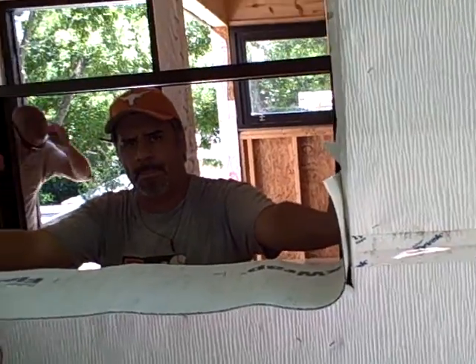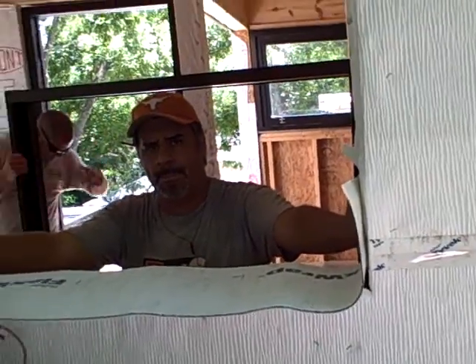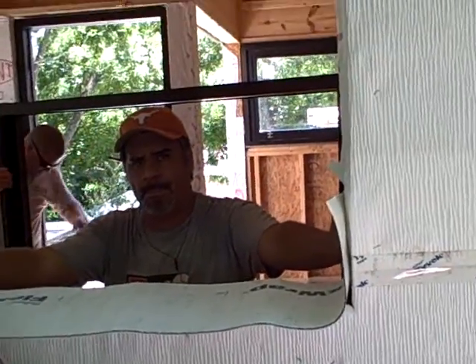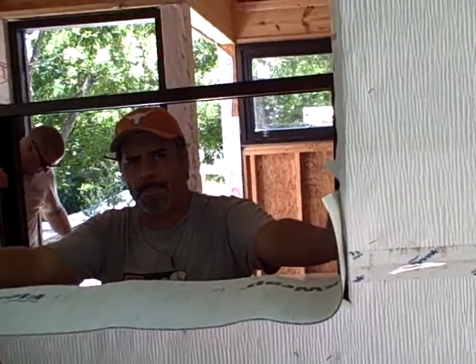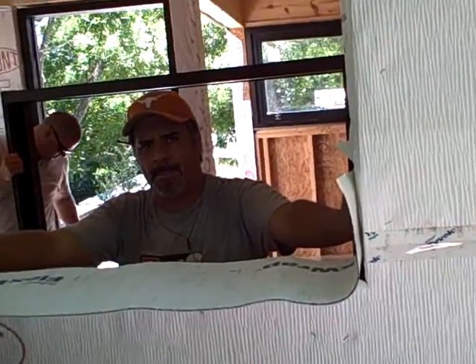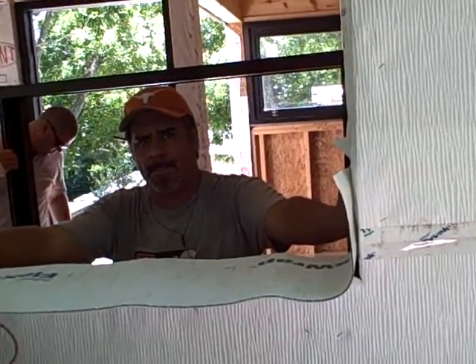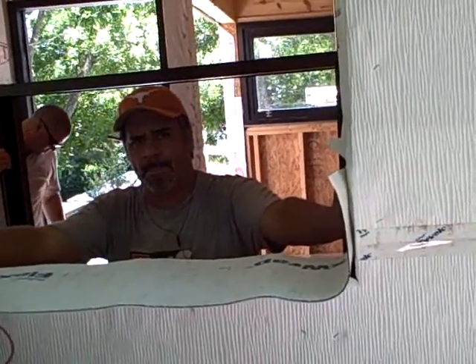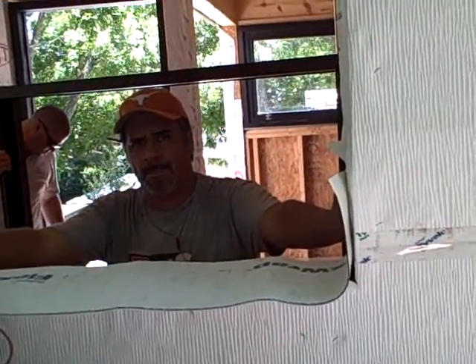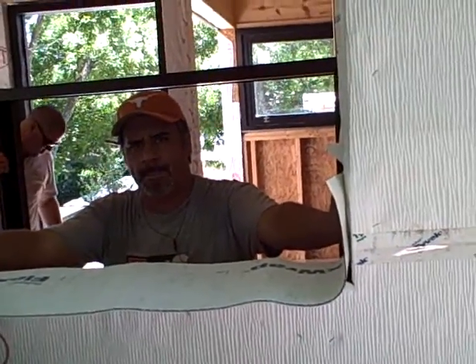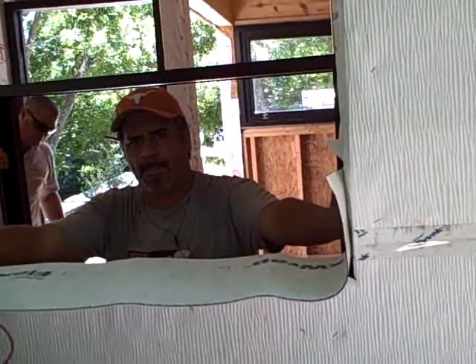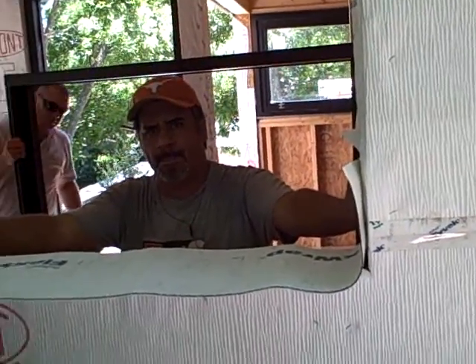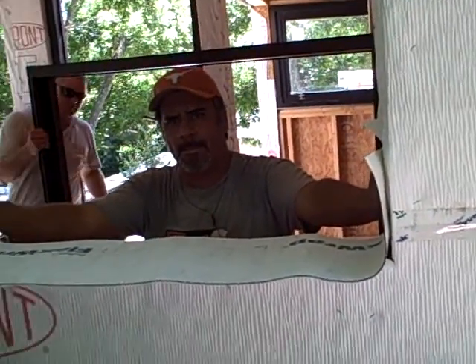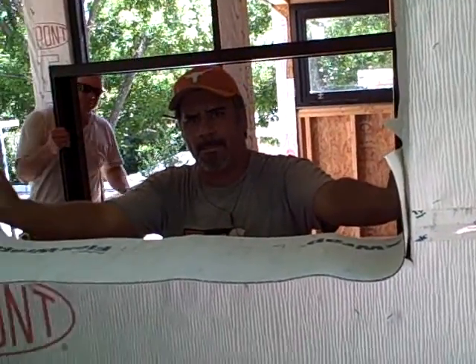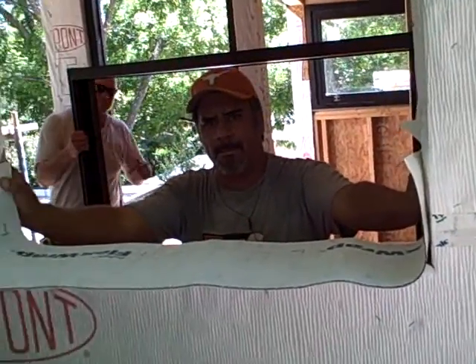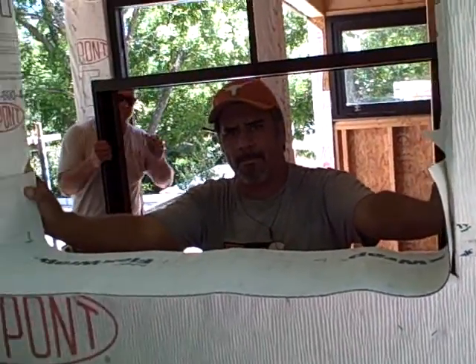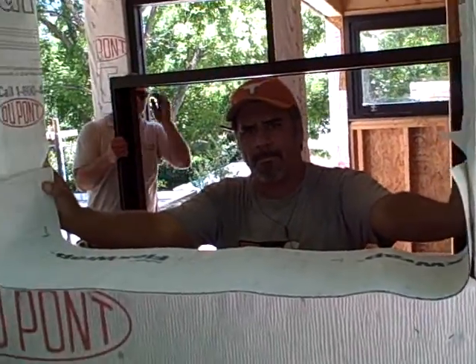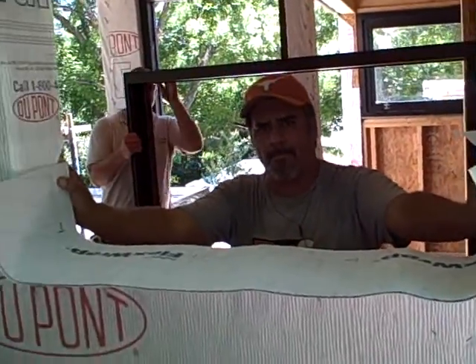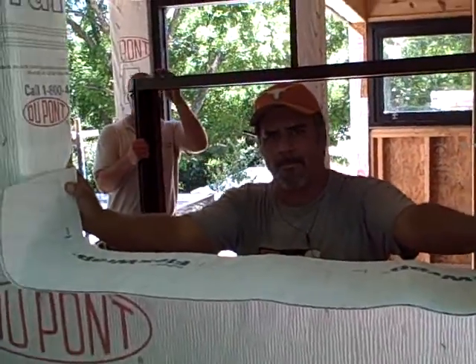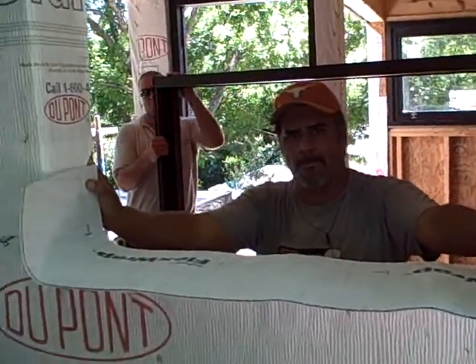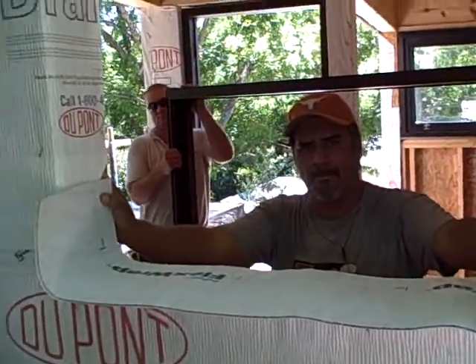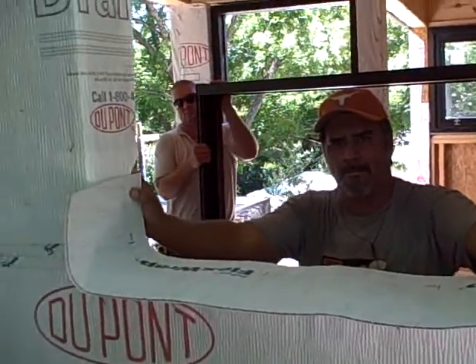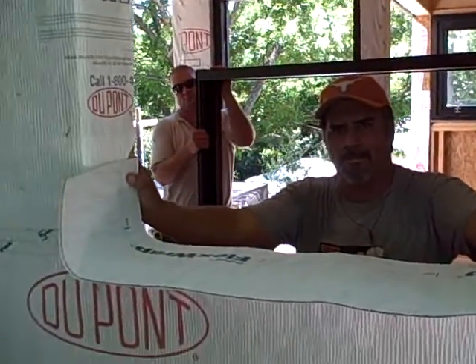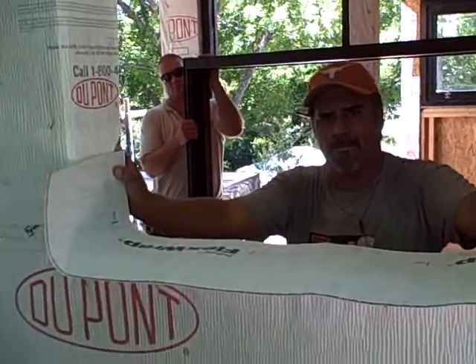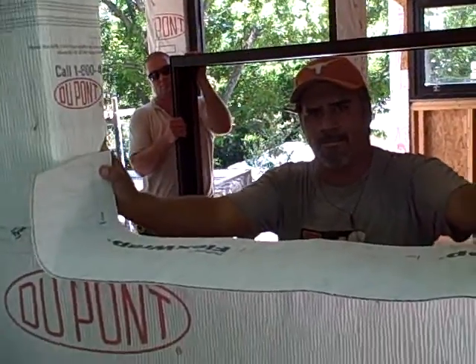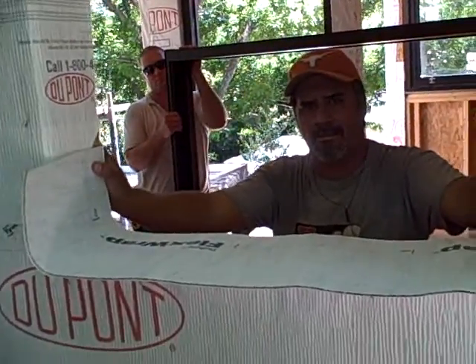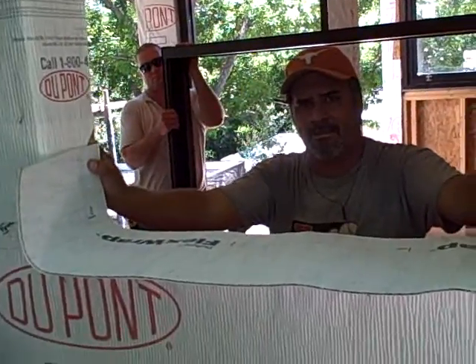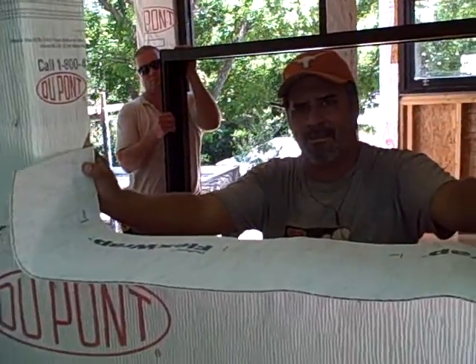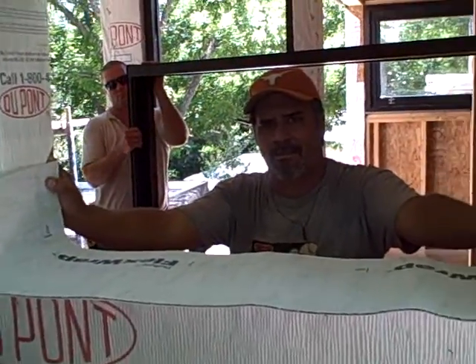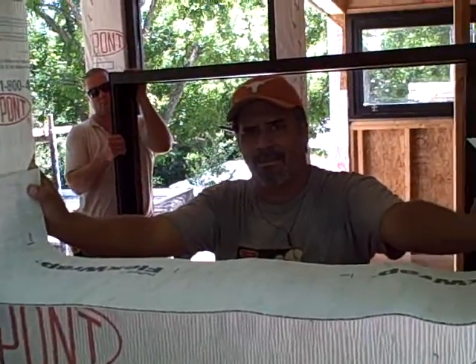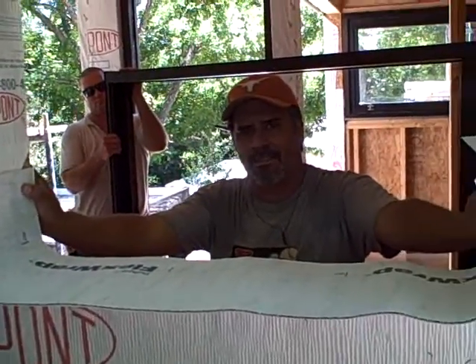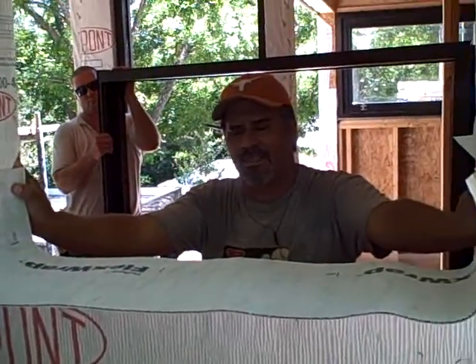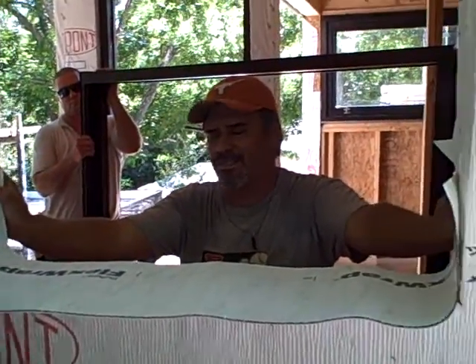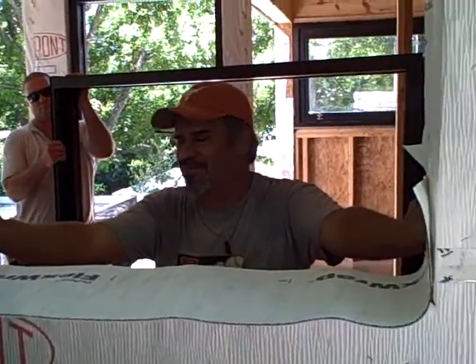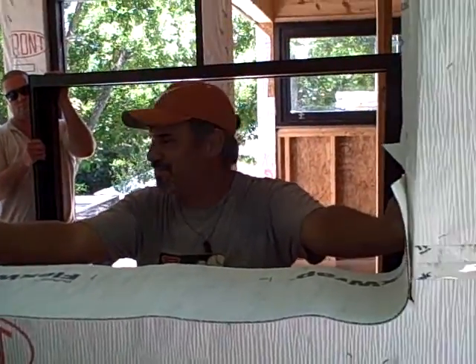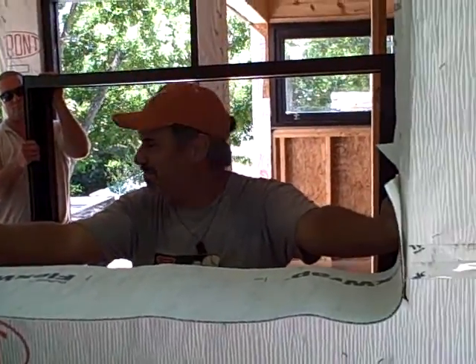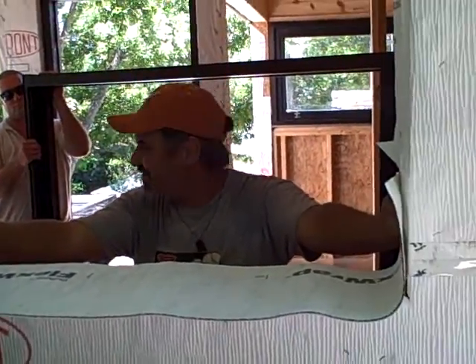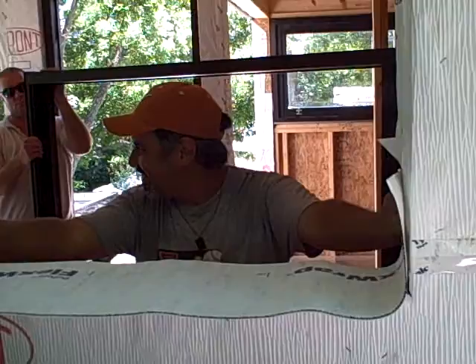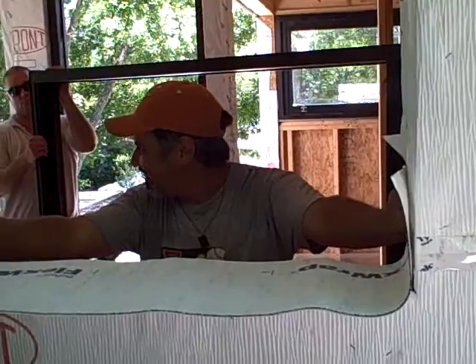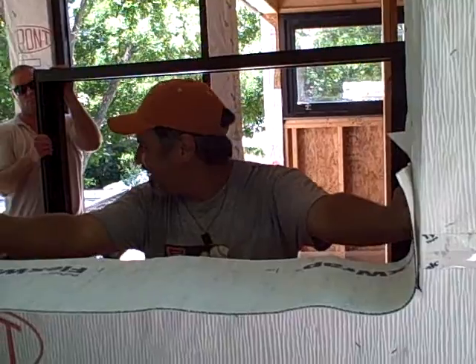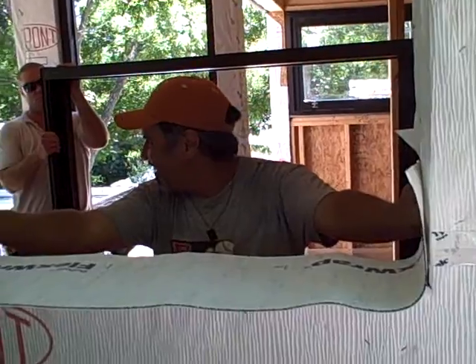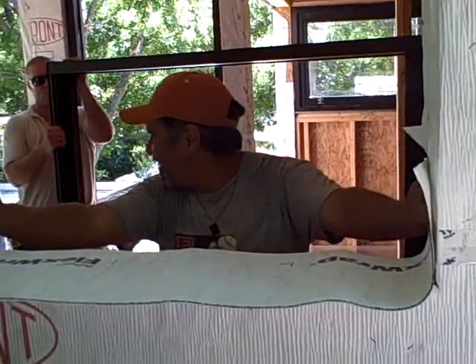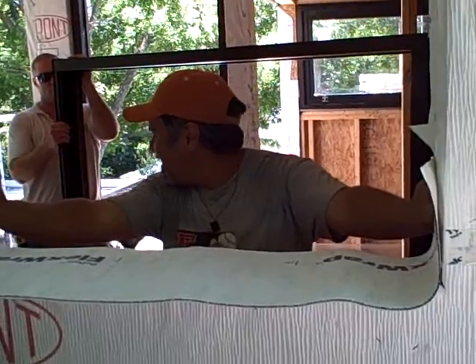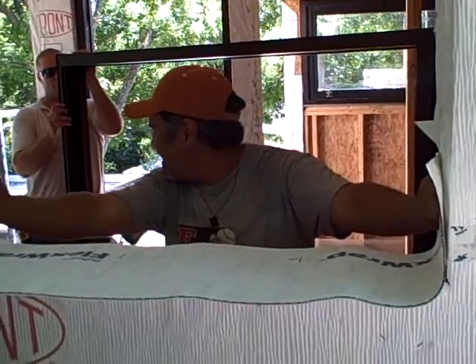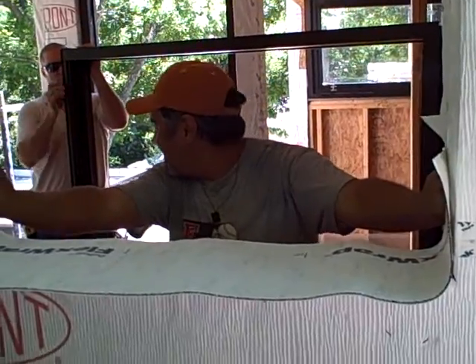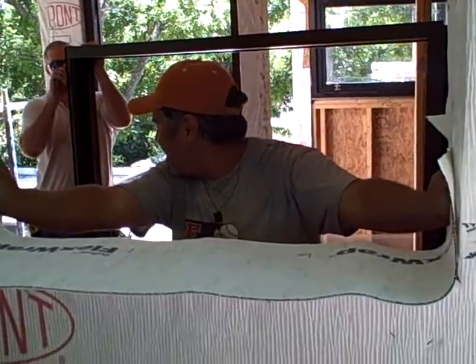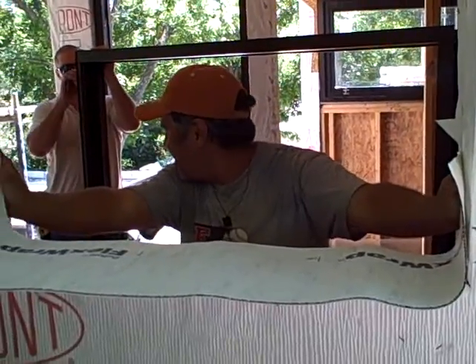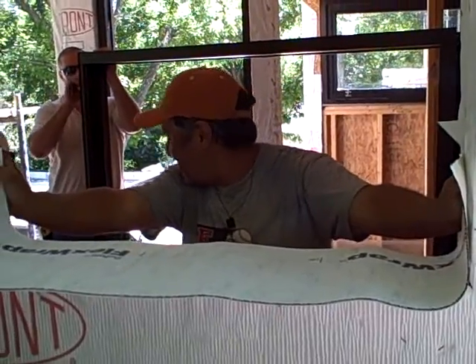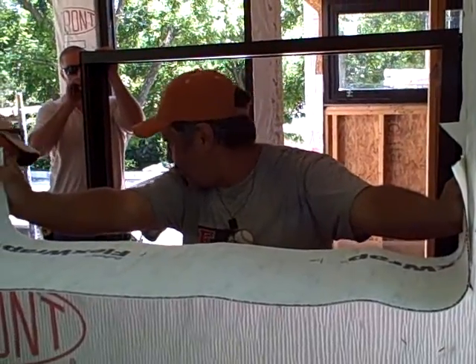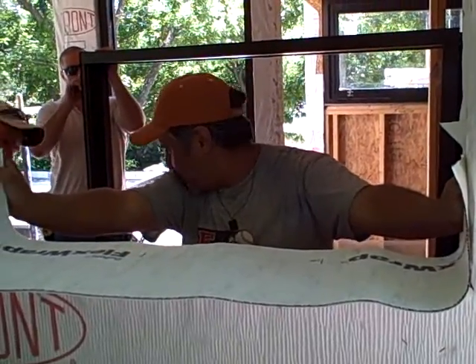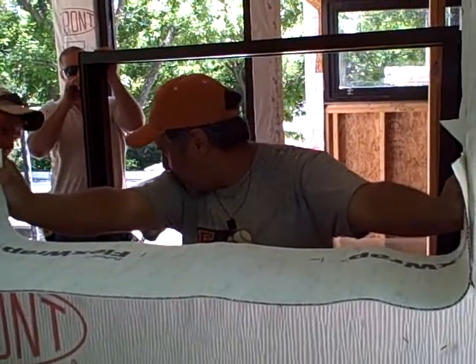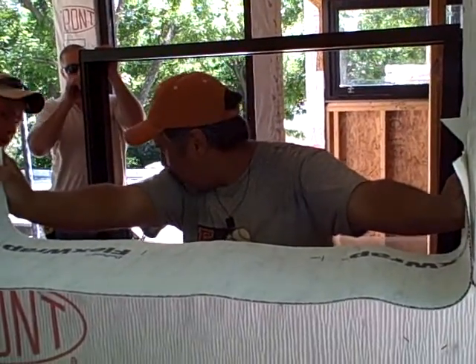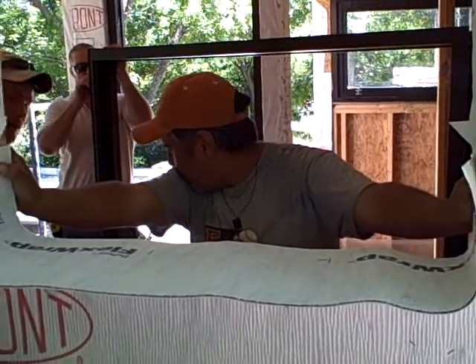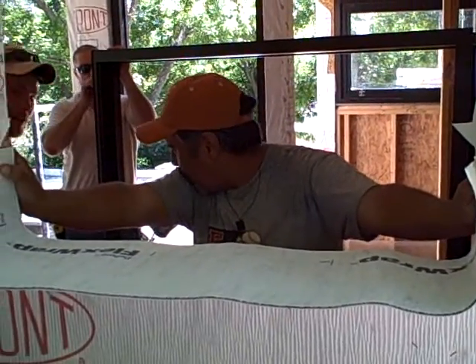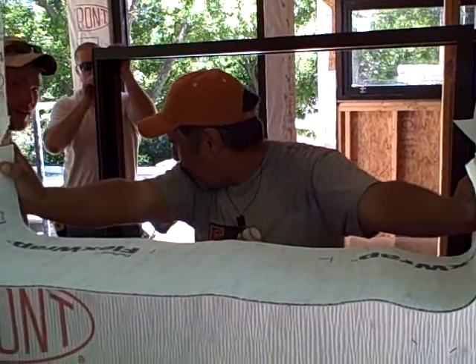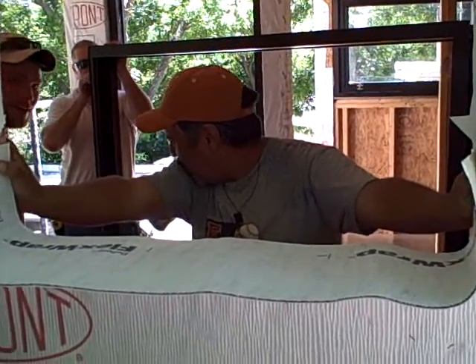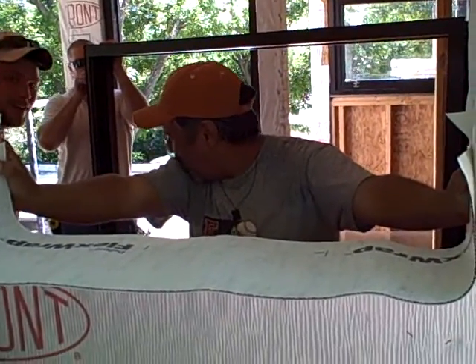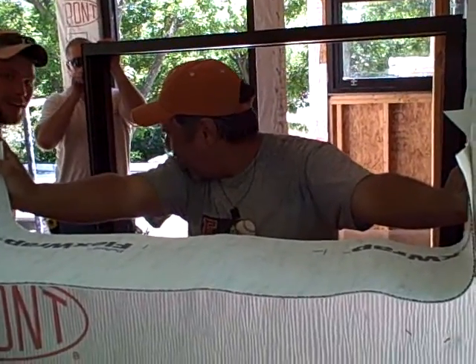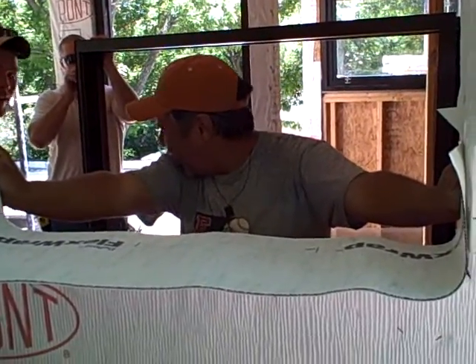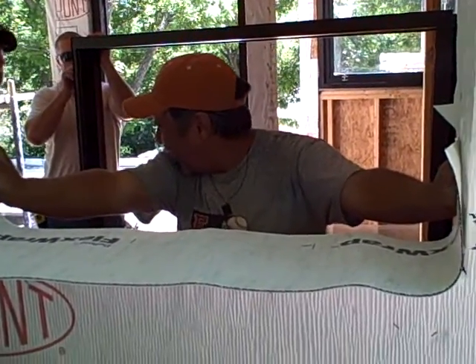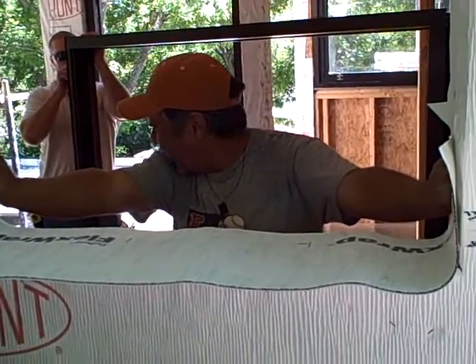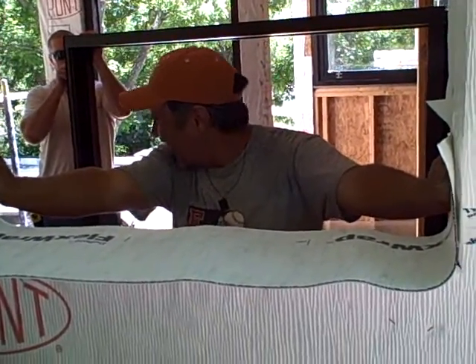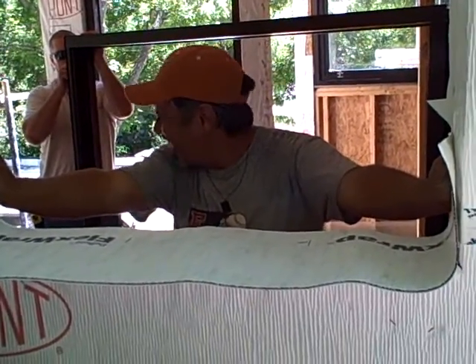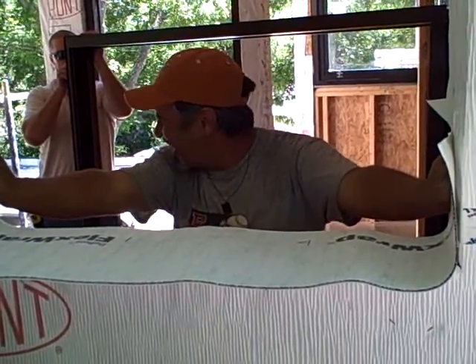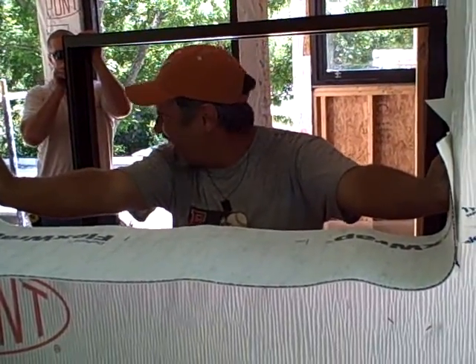Hey, this is Matt Reisinger of Reisinger Homes. I'm here with Sam Amides and we're doing a window install with some Tyvek Flex Wrap.